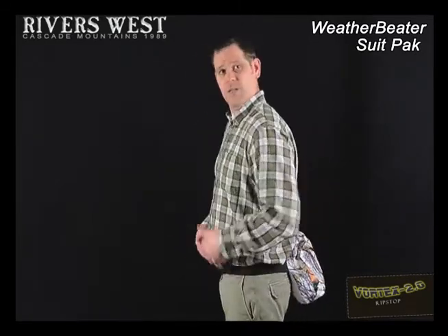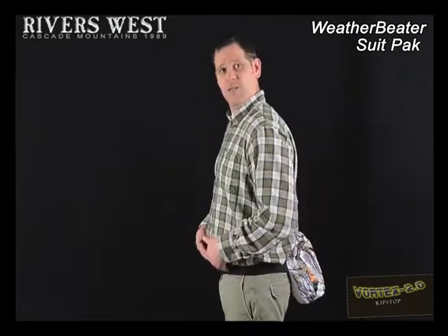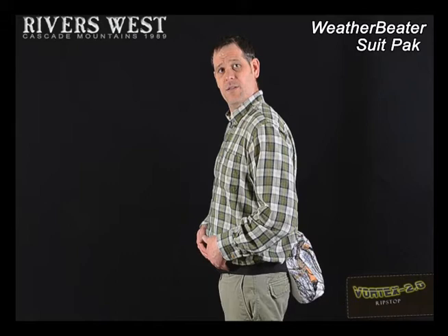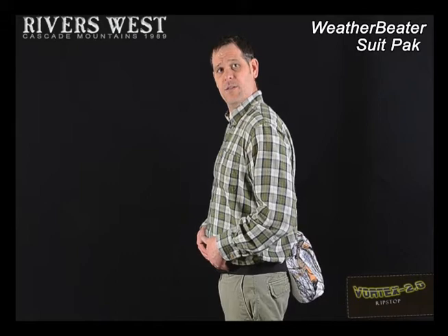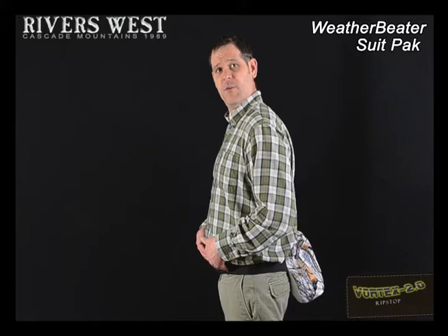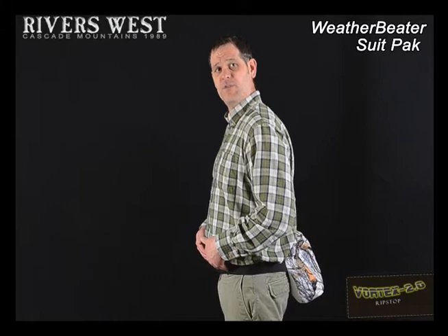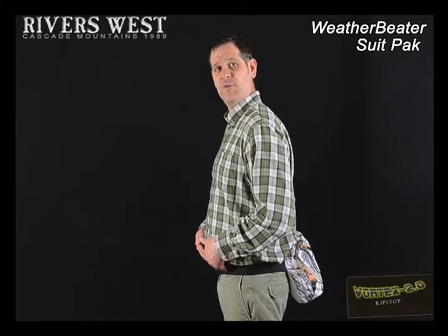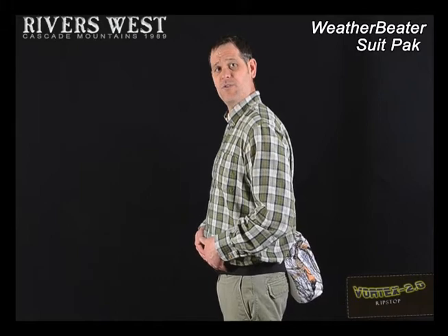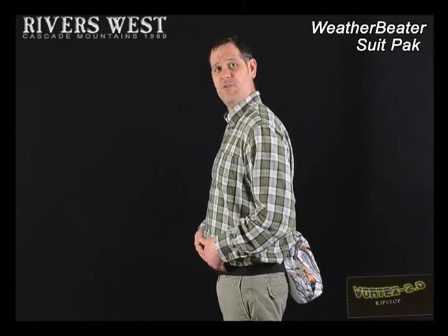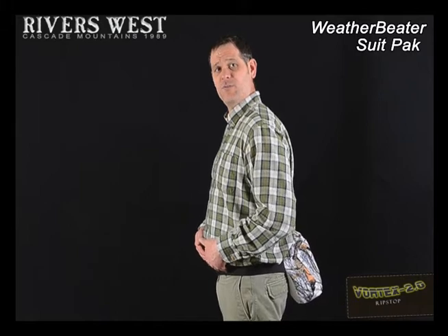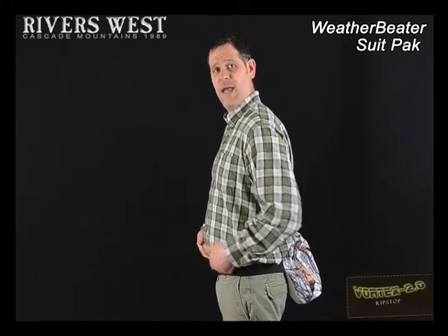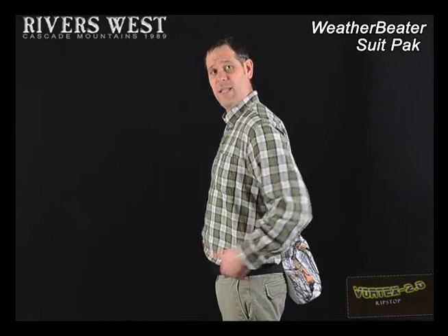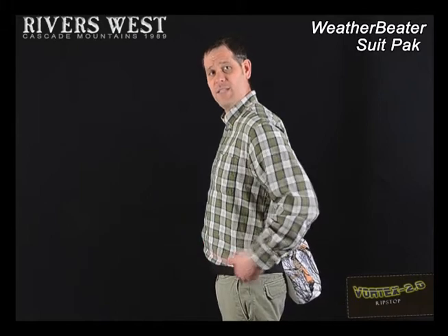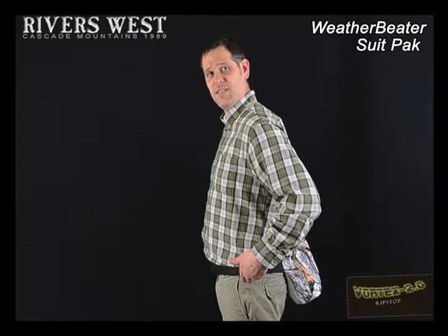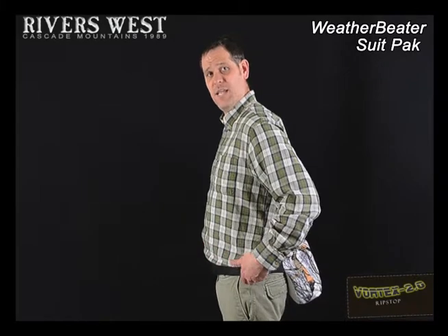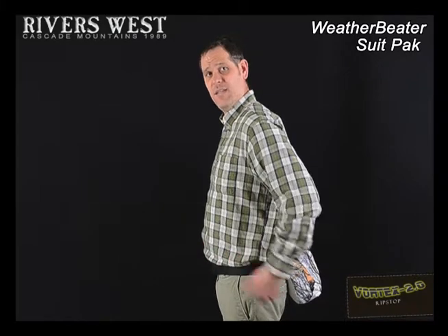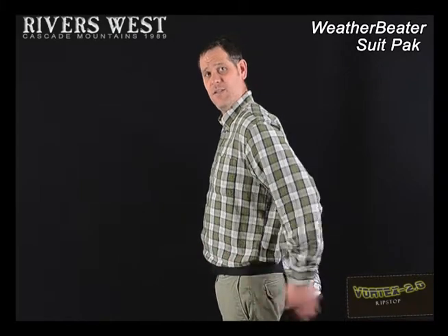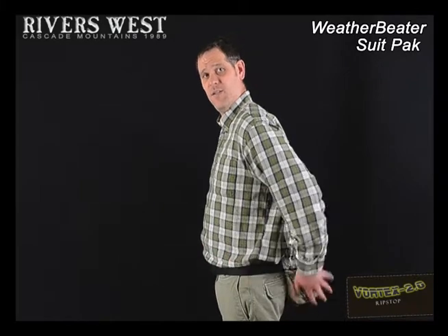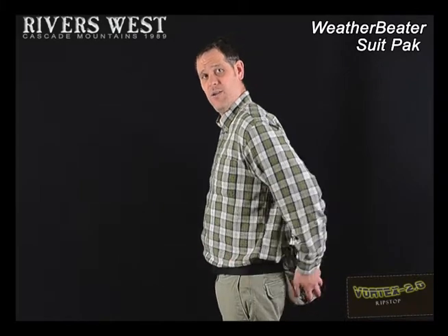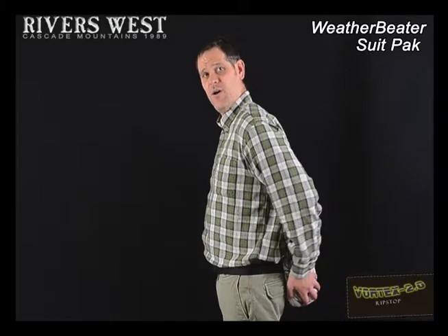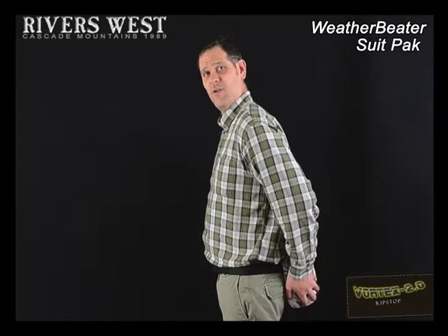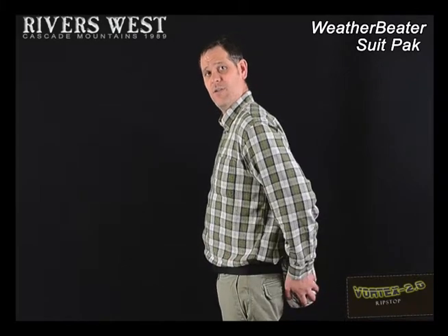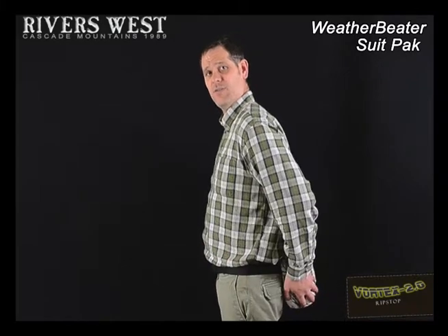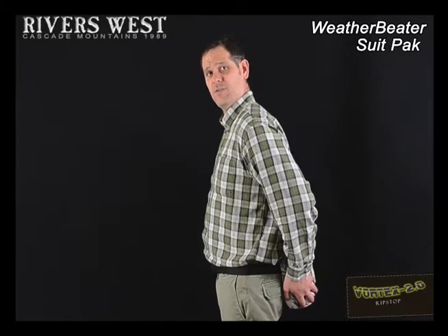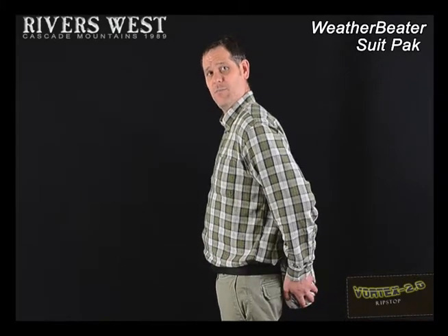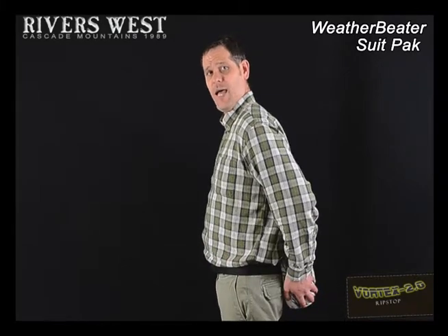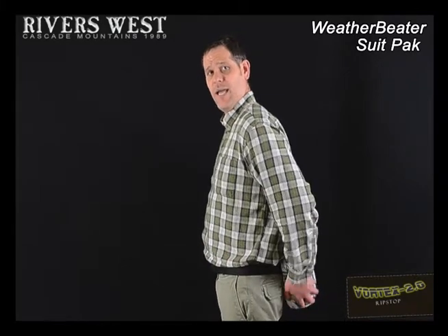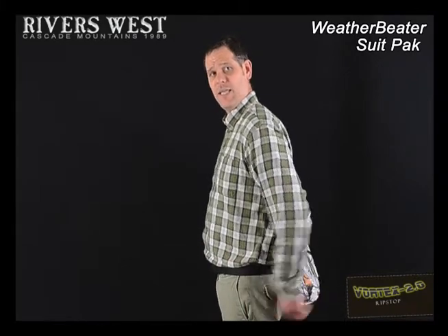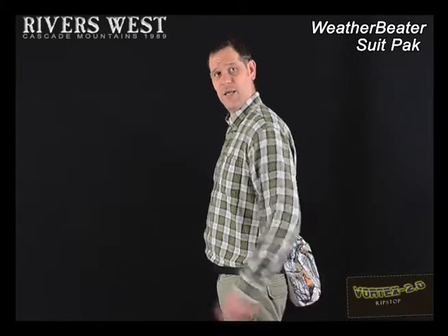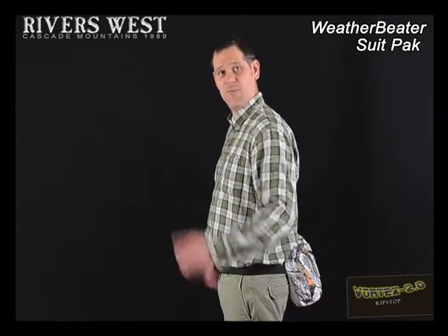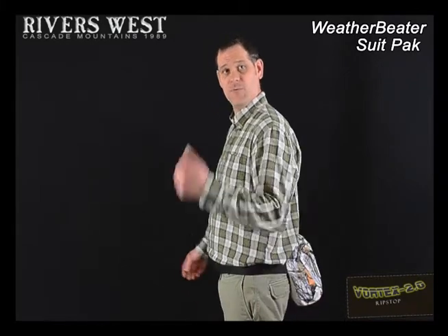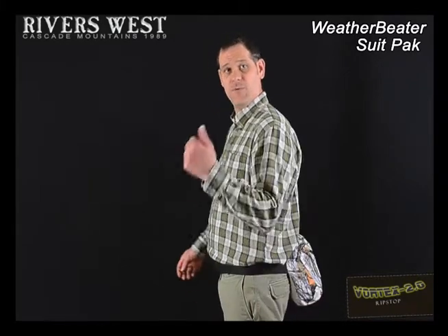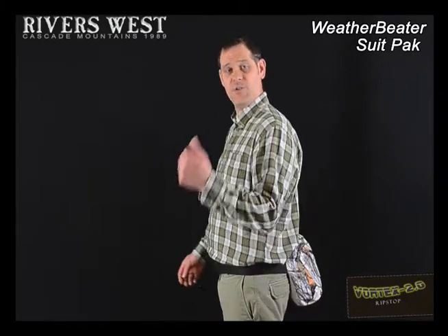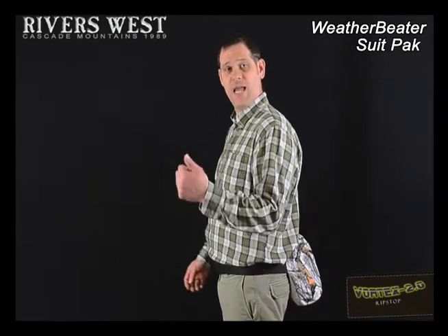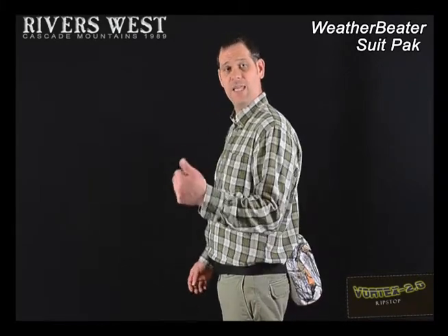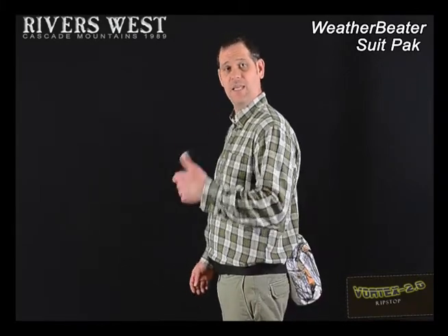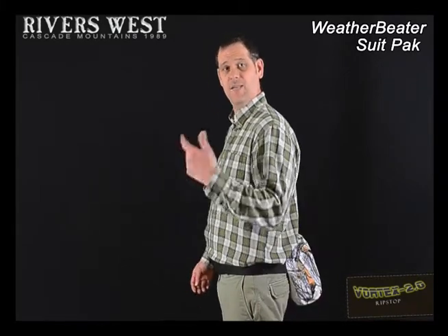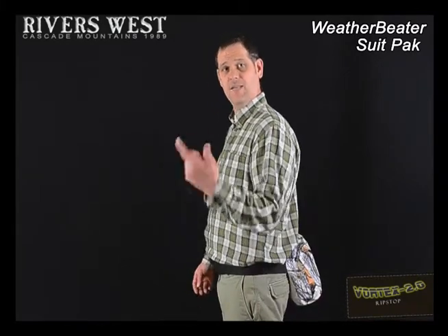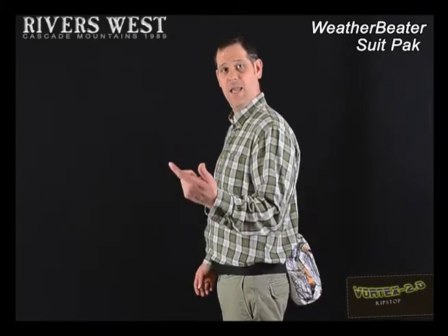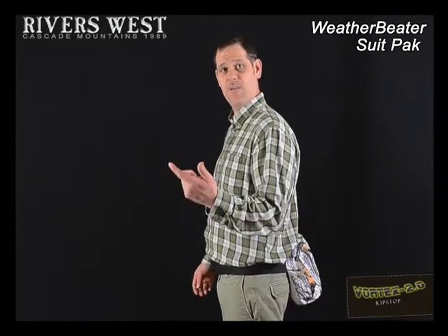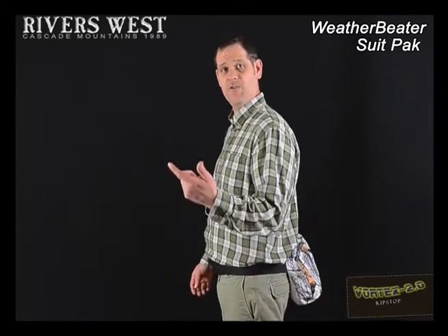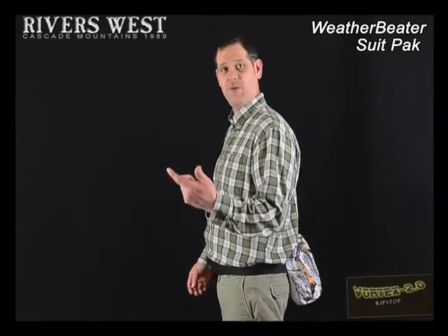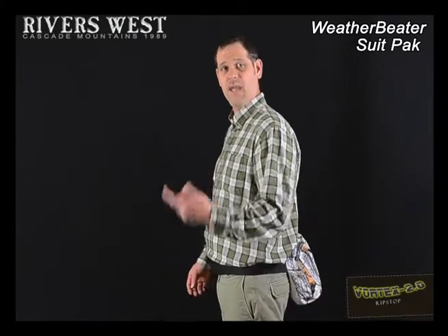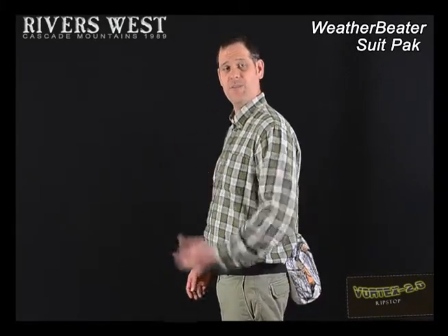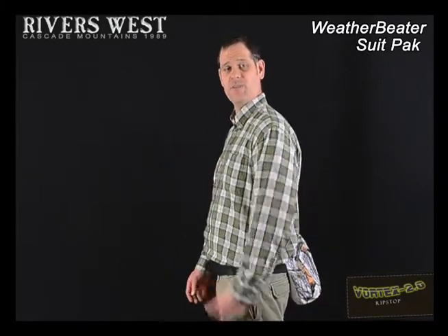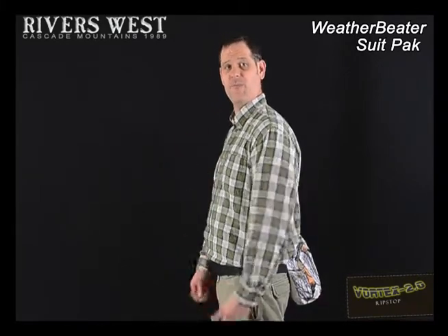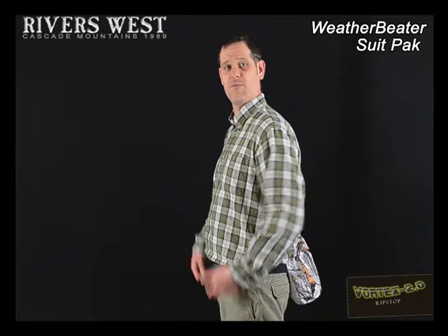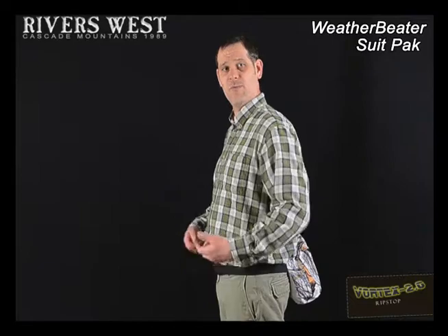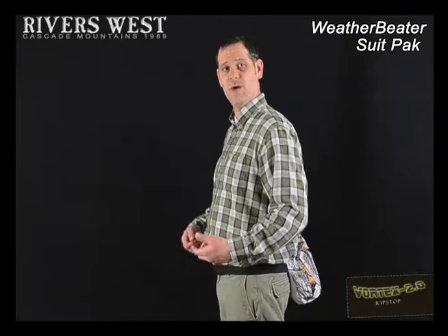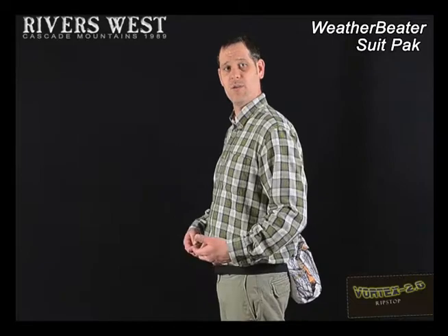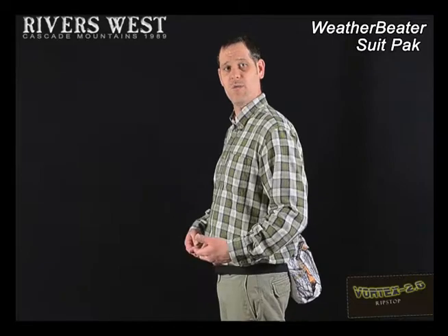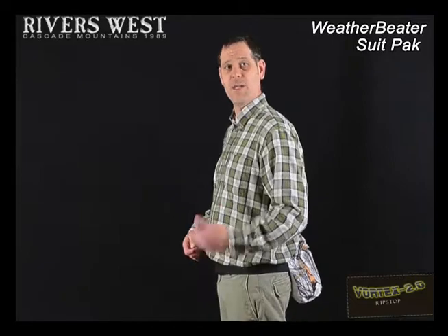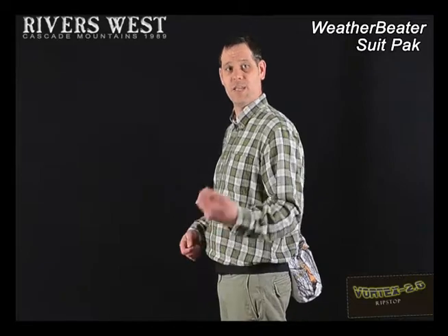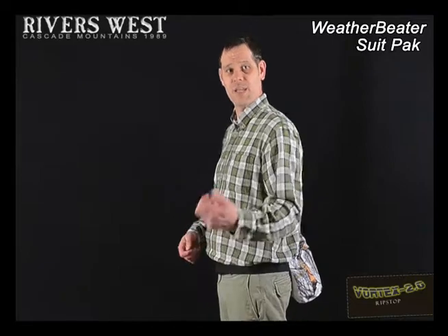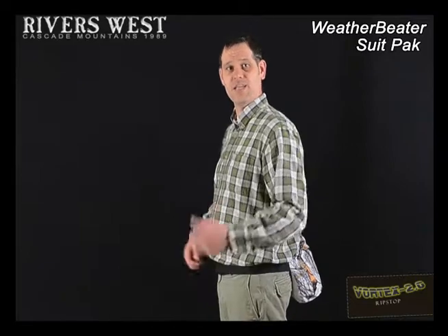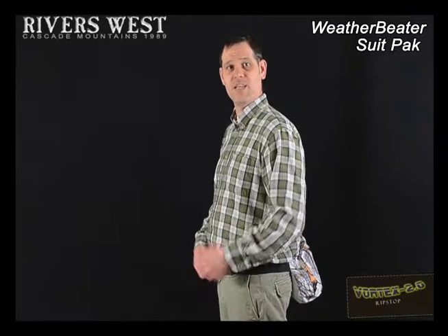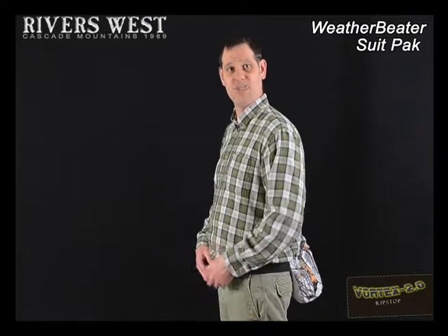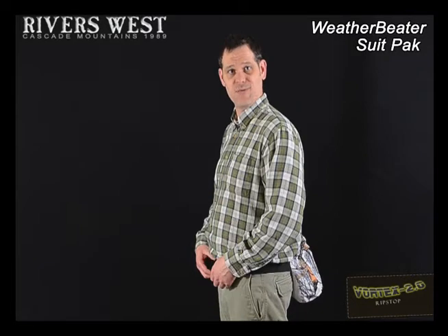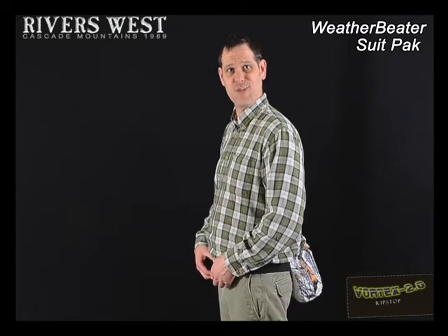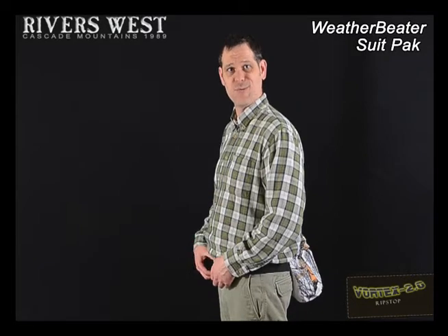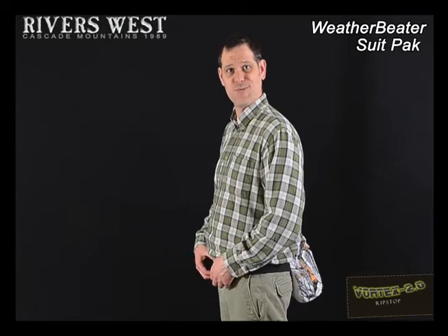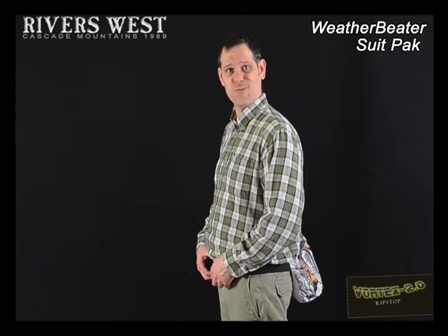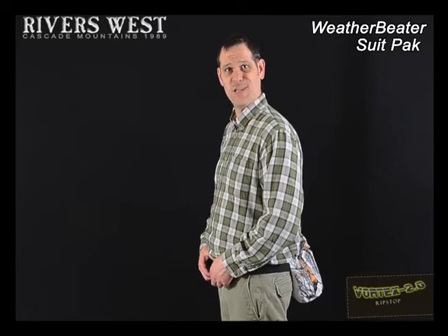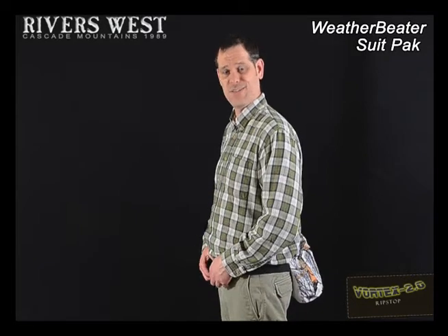The Weatherbeater Suit Pack is contained all in this little bag. It comes with your jacket and your pants to throw on quick in case that sudden rainstorm hits.